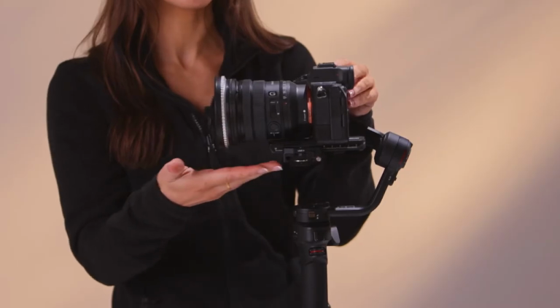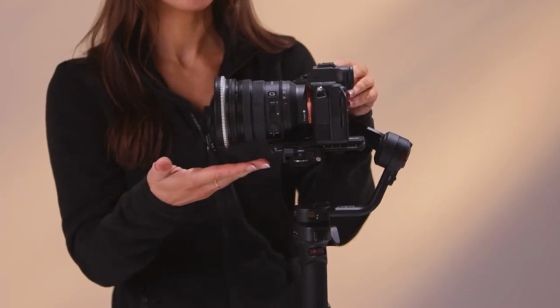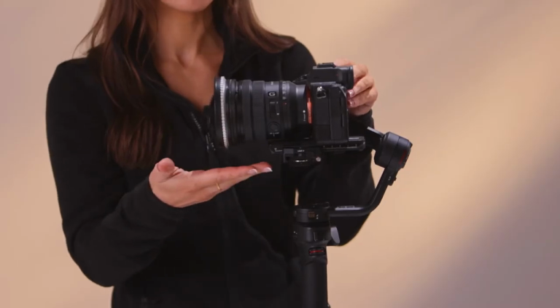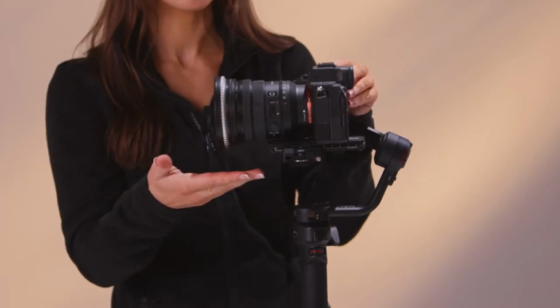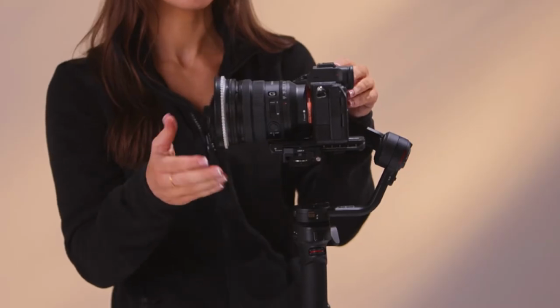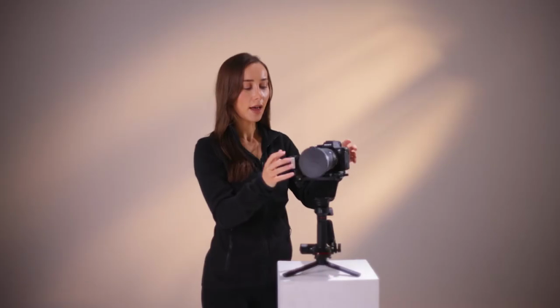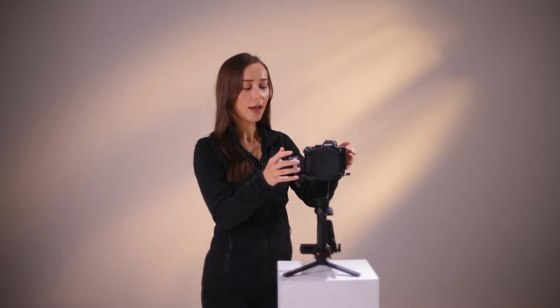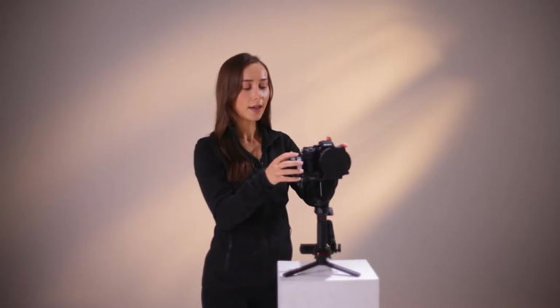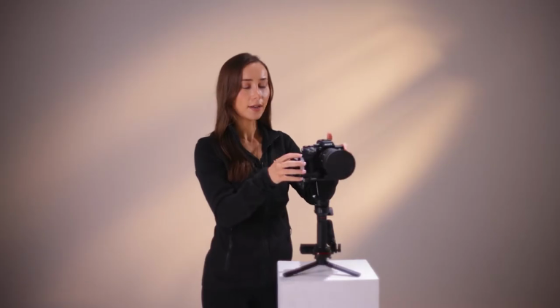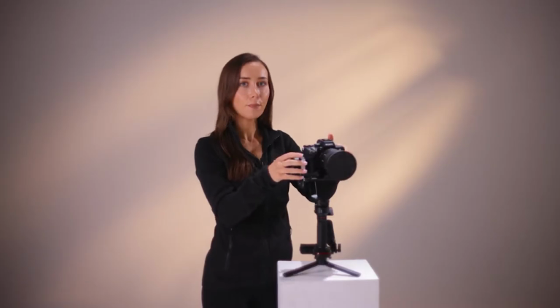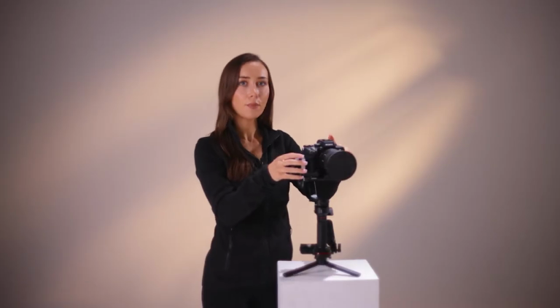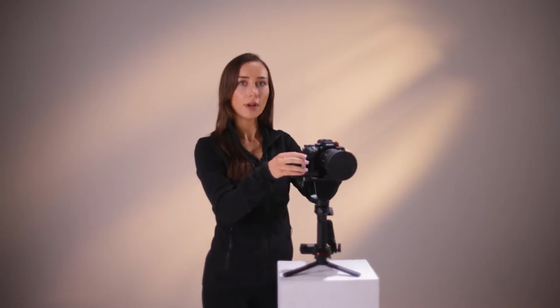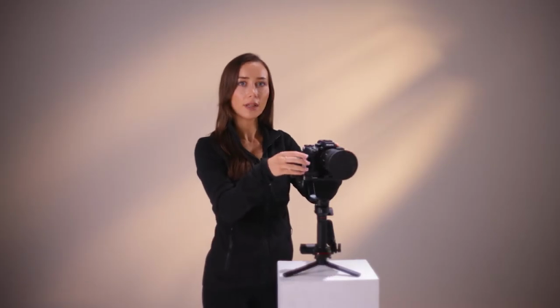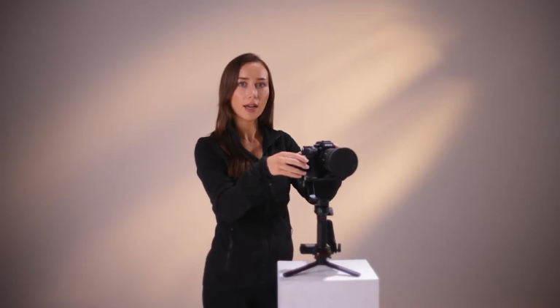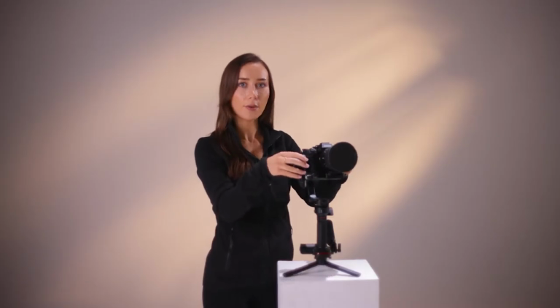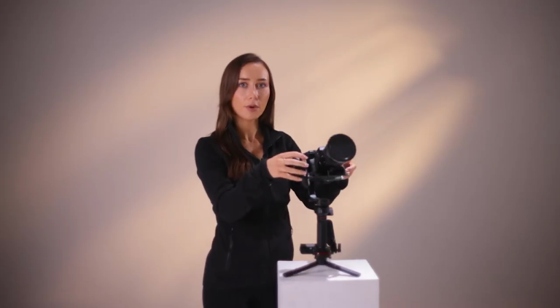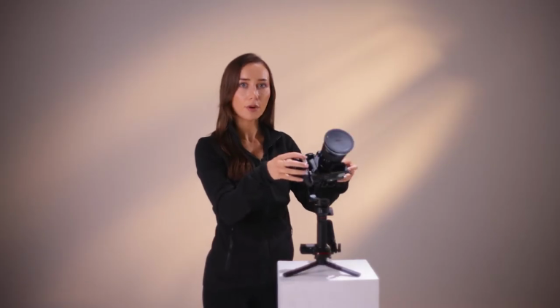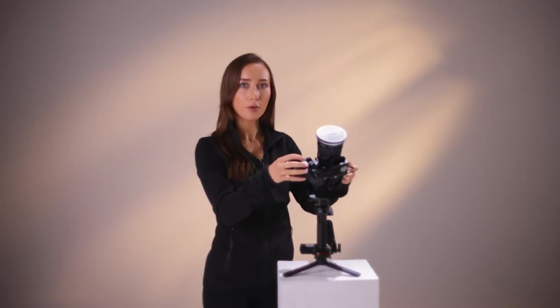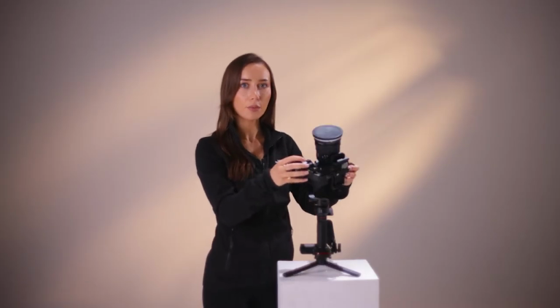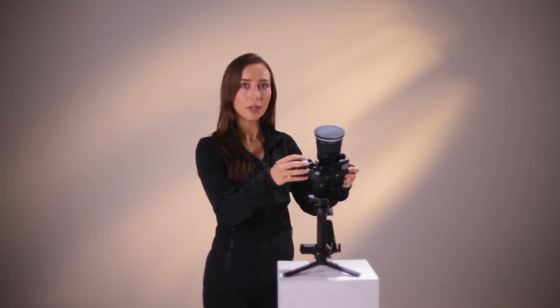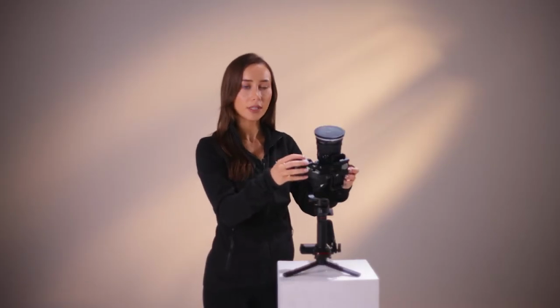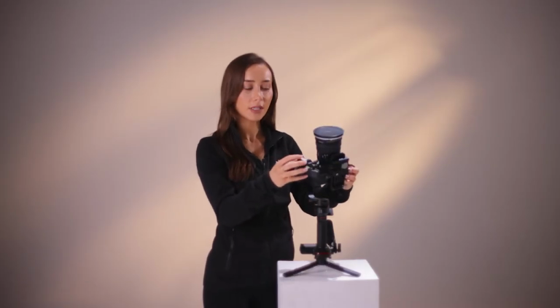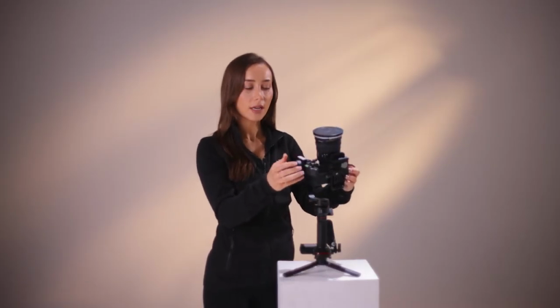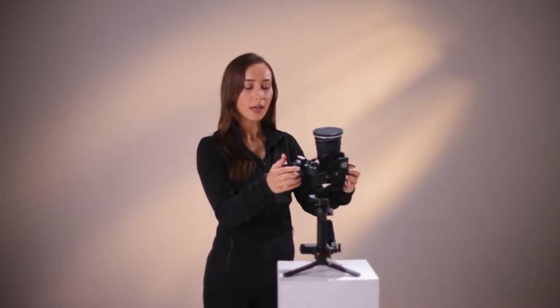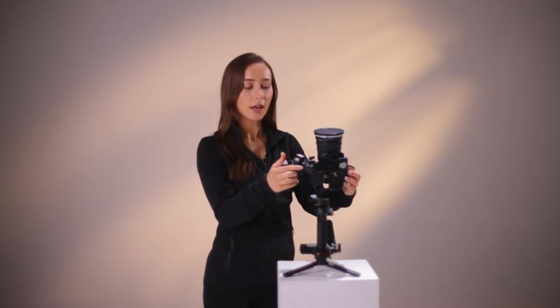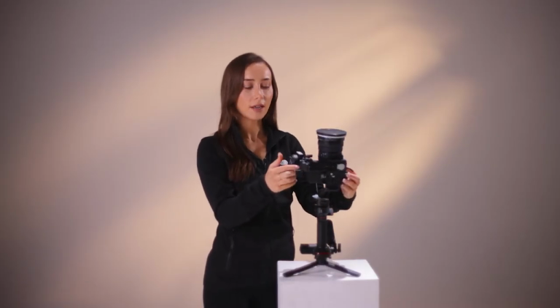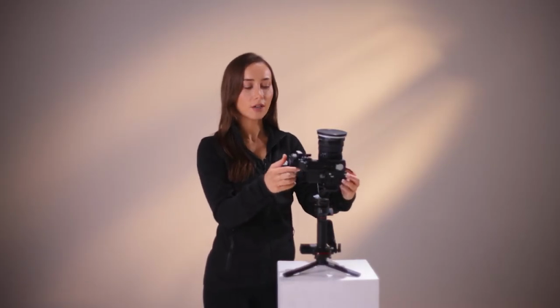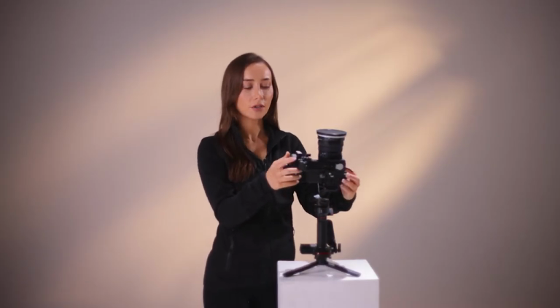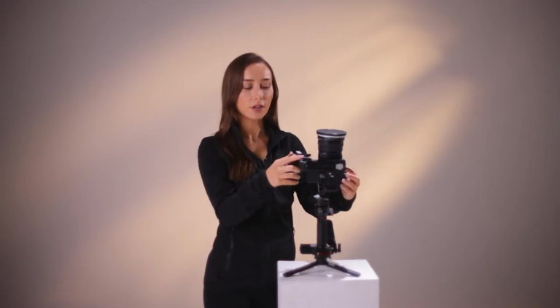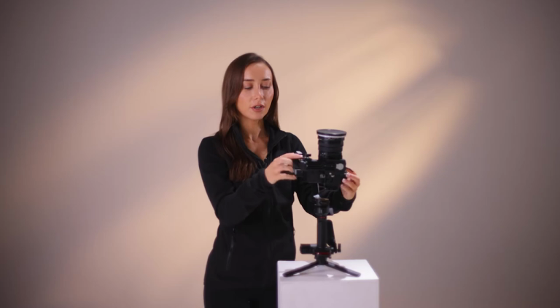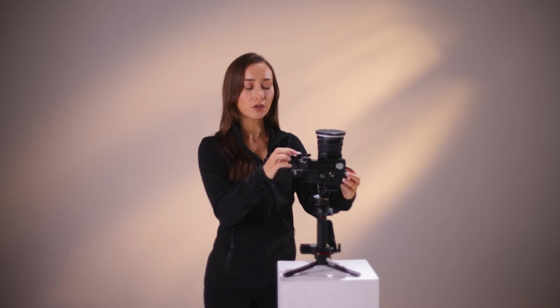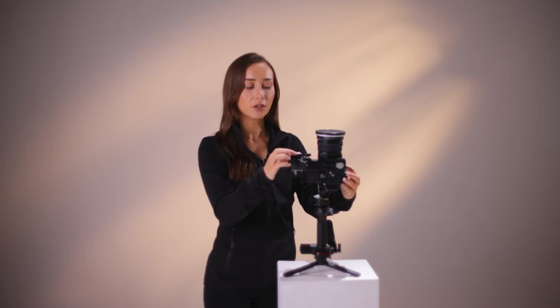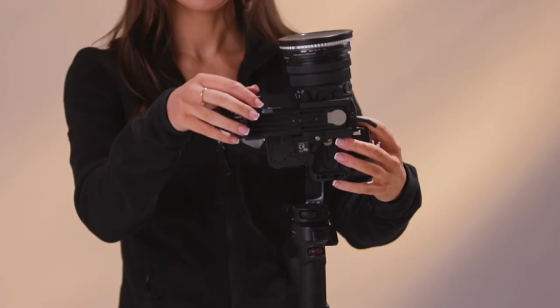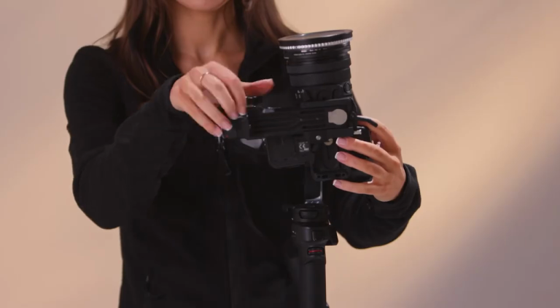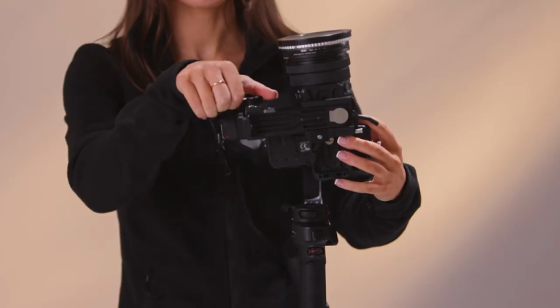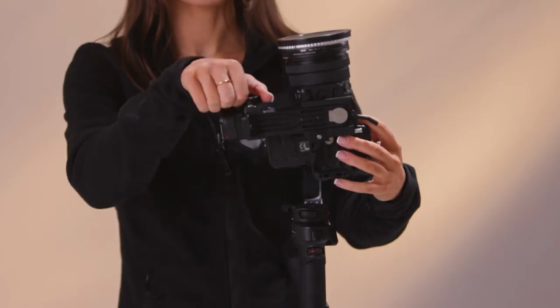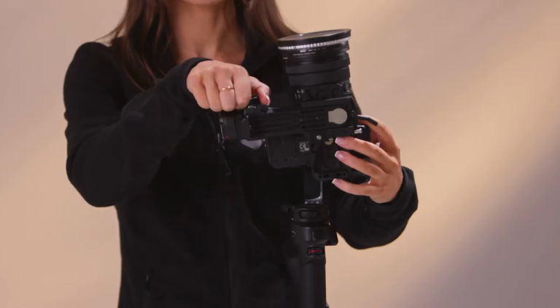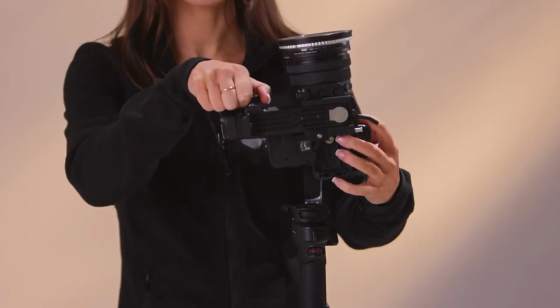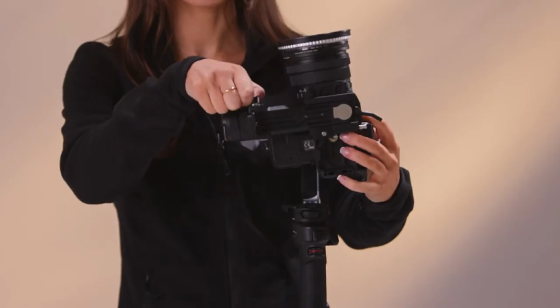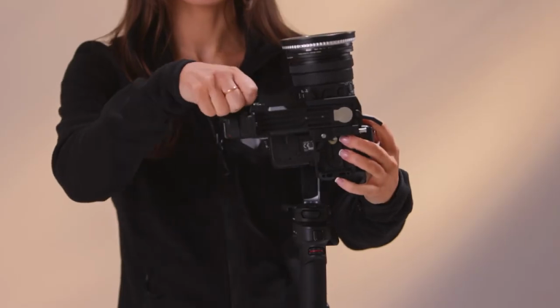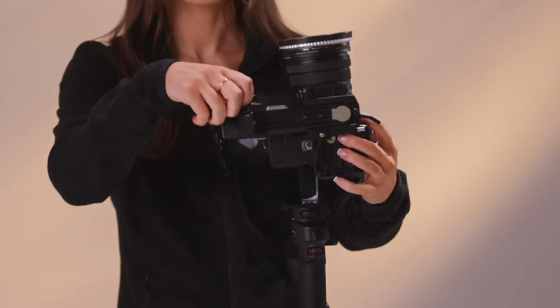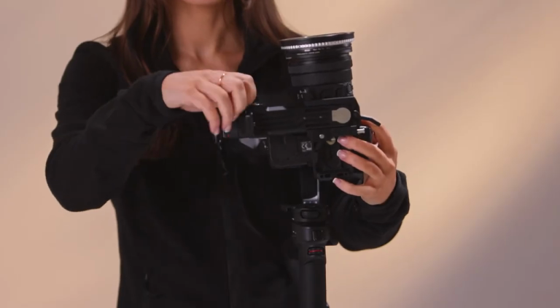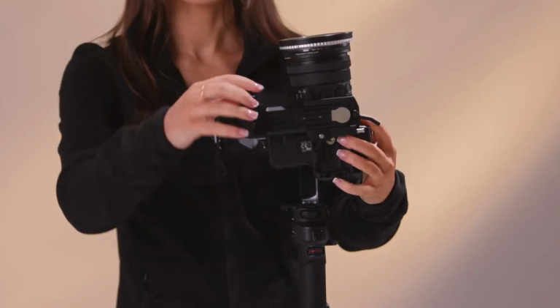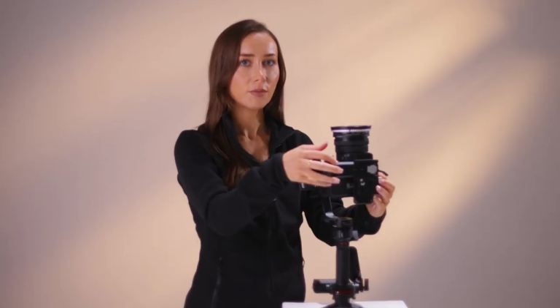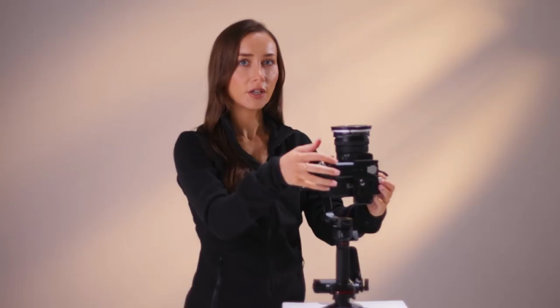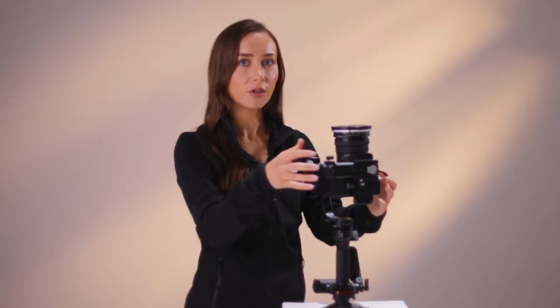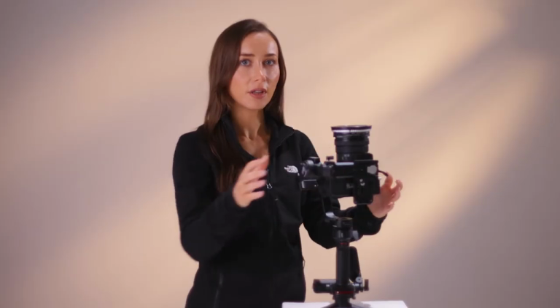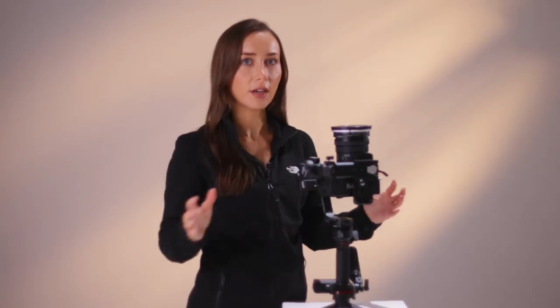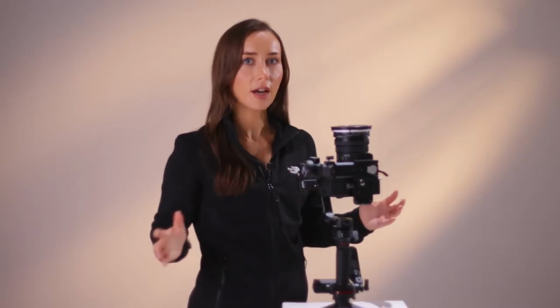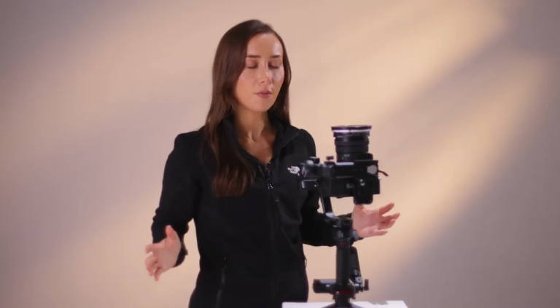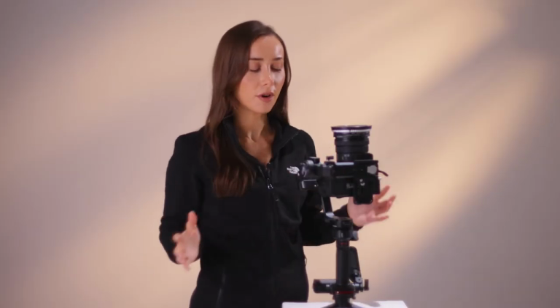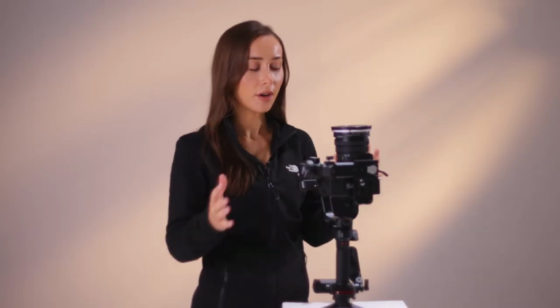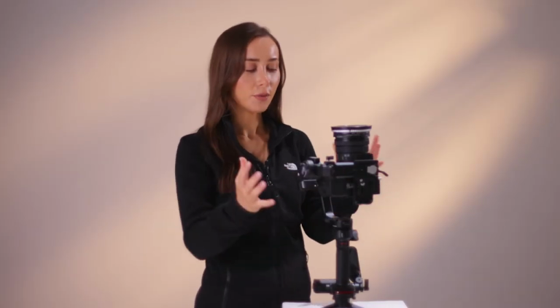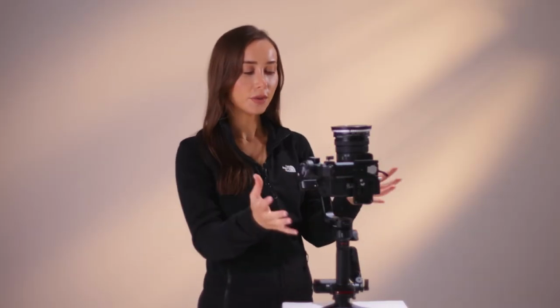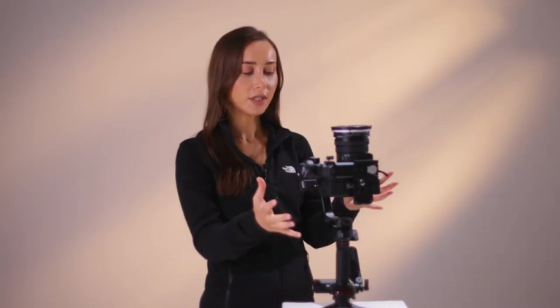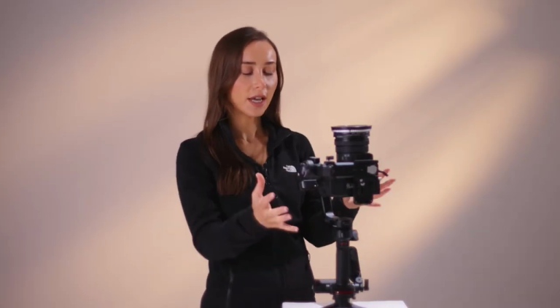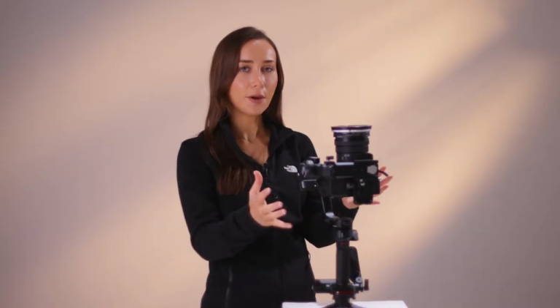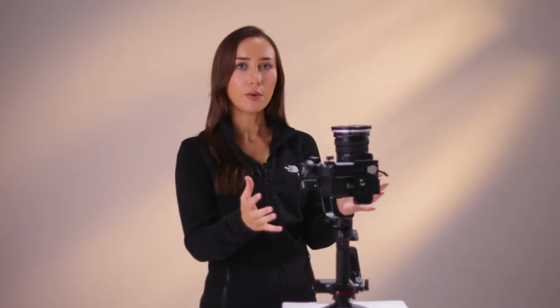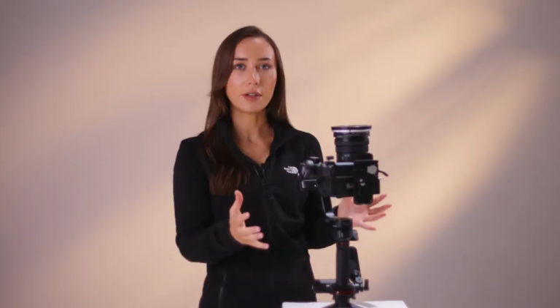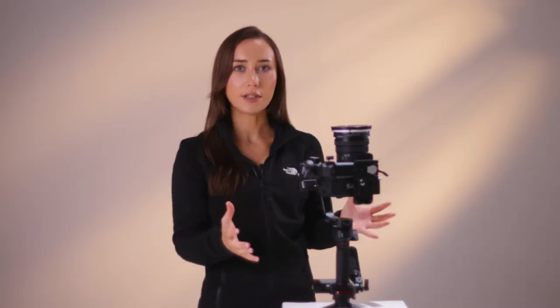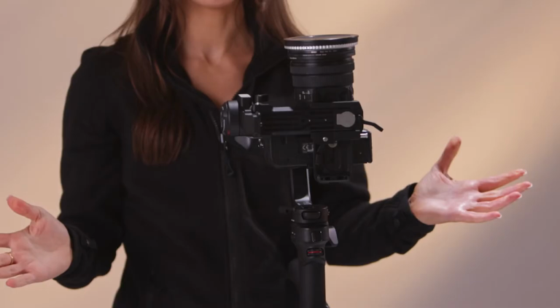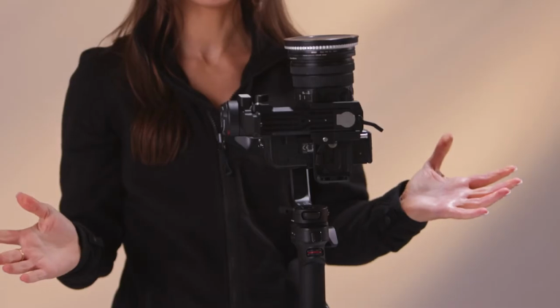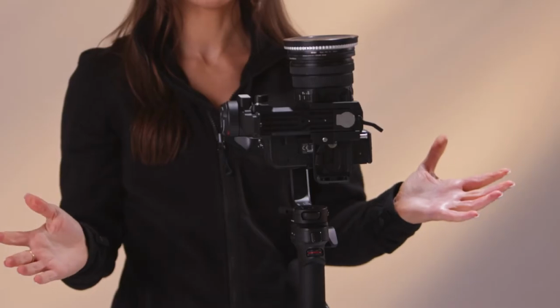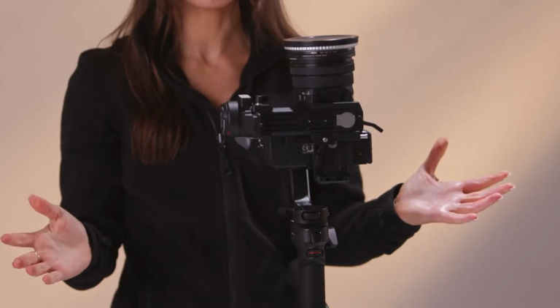Then you're going to go ahead and point the camera upwards, and then you're just going to adjust the tilt one more time to make sure that the camera will stay pointing upwards.